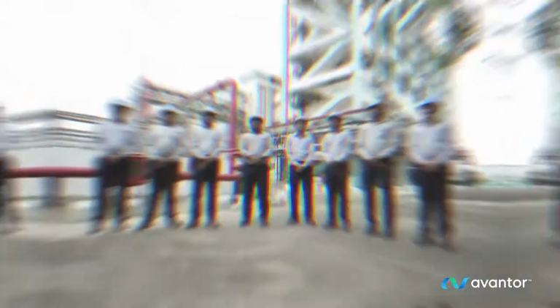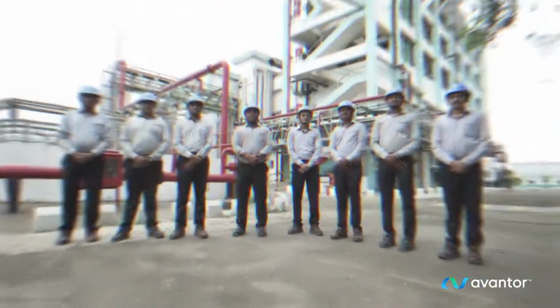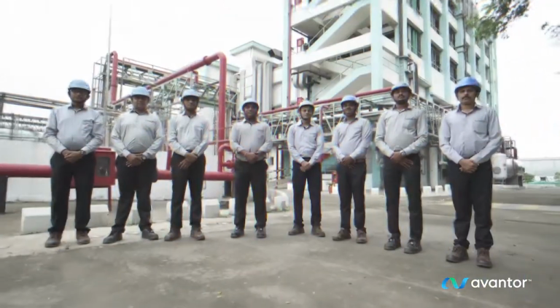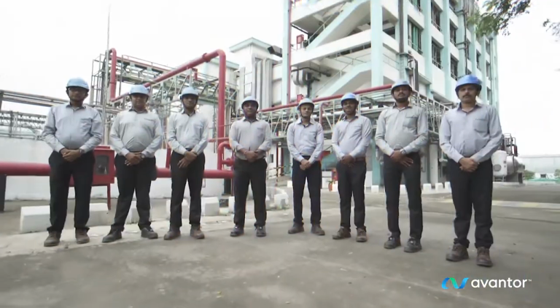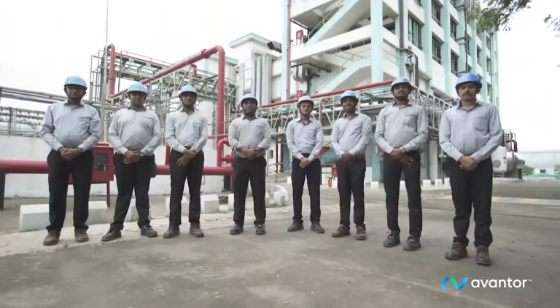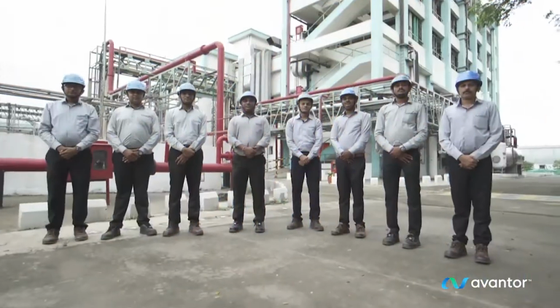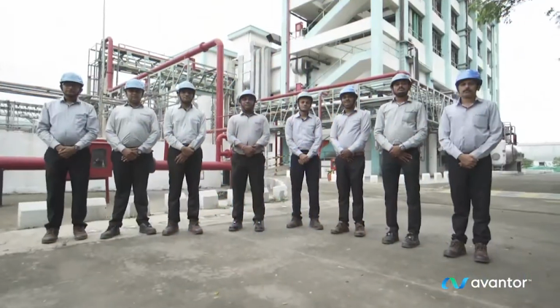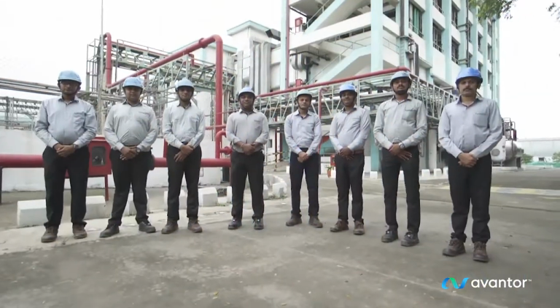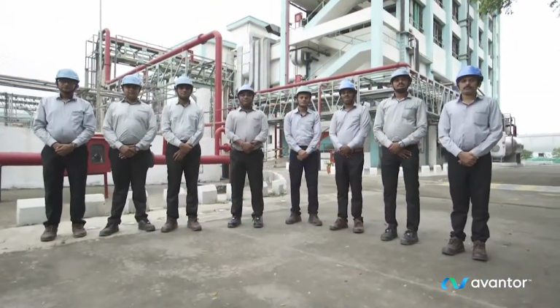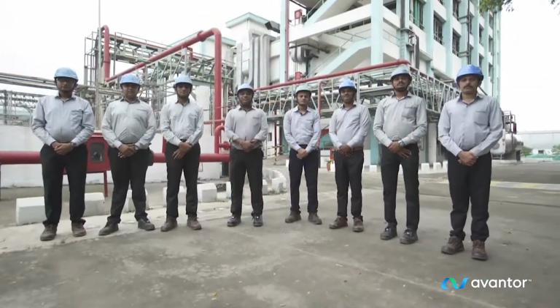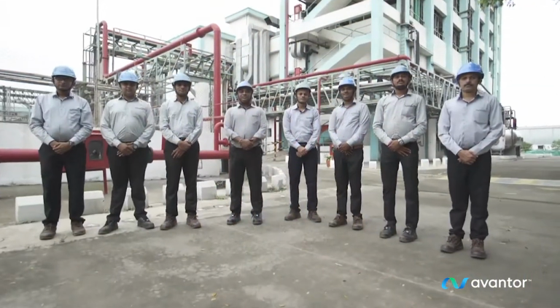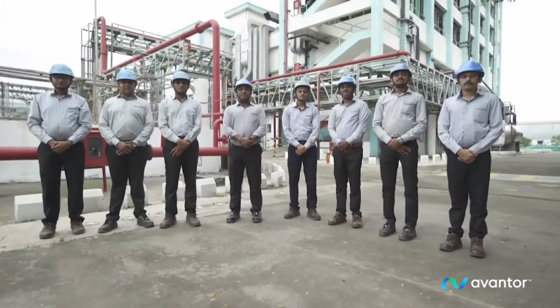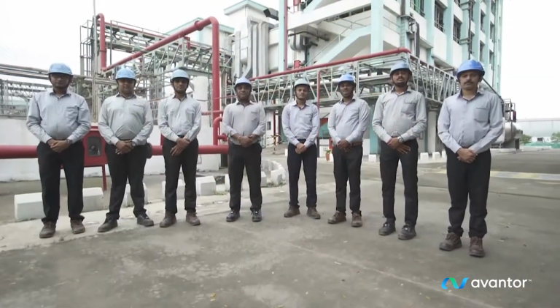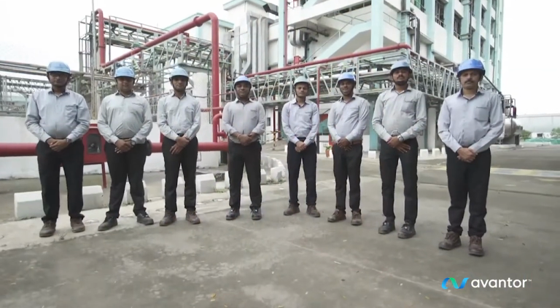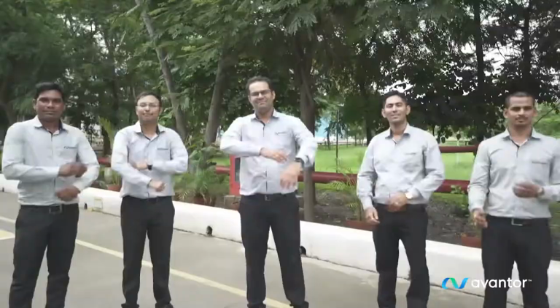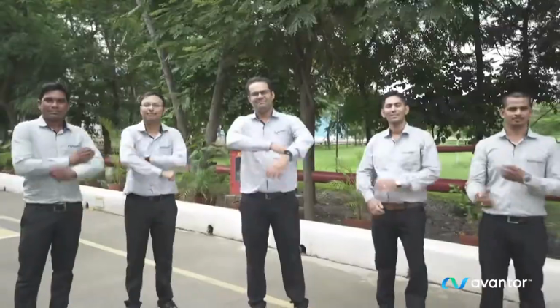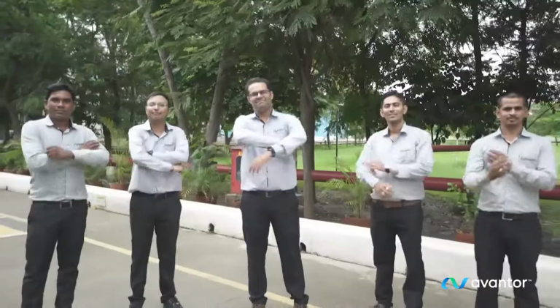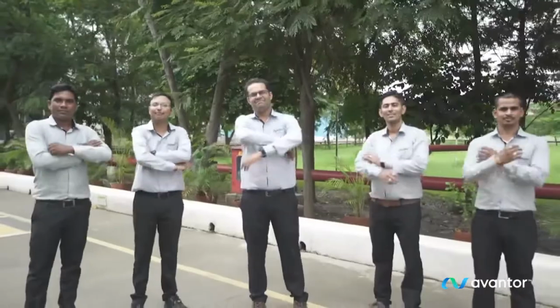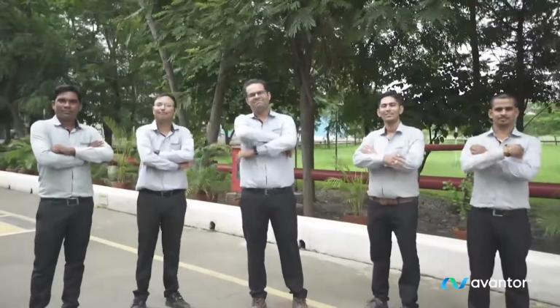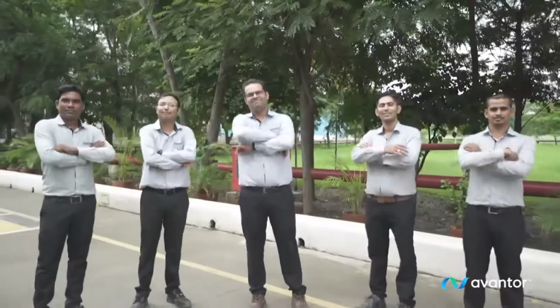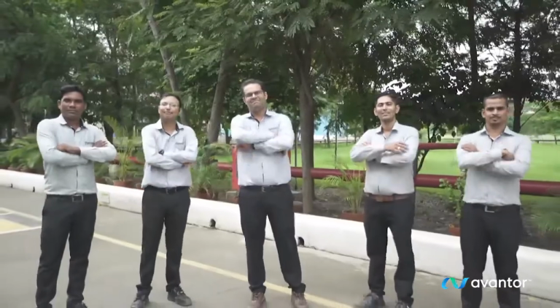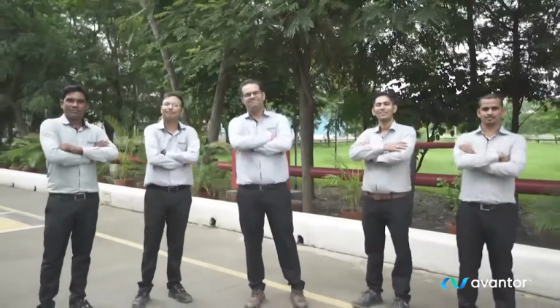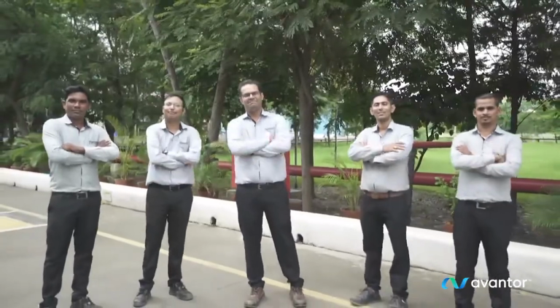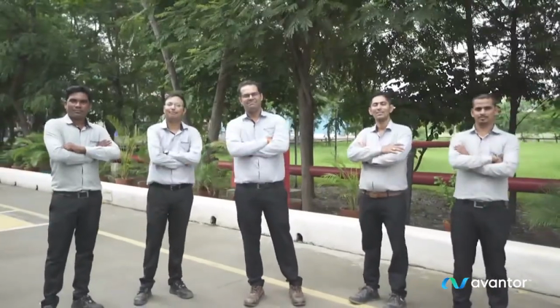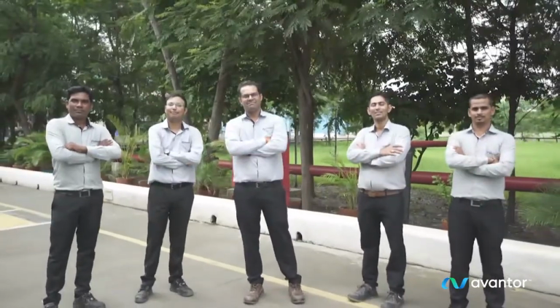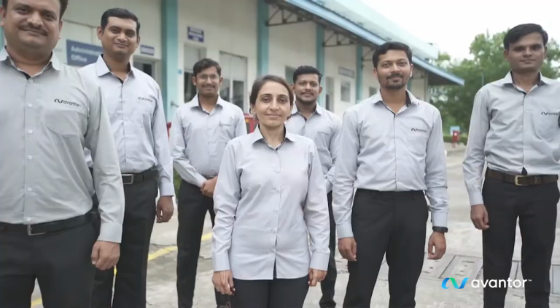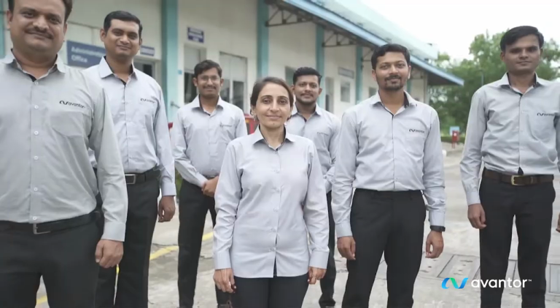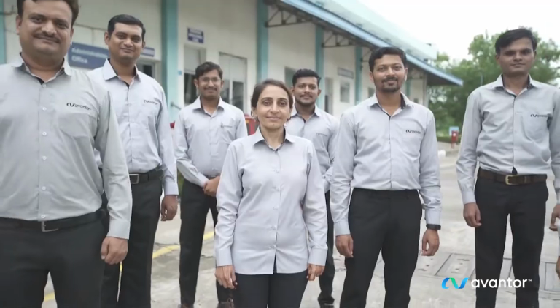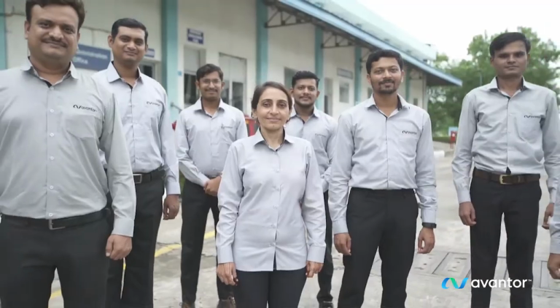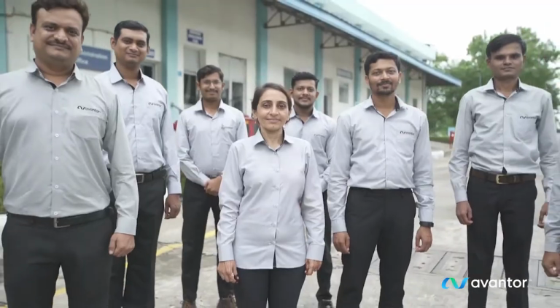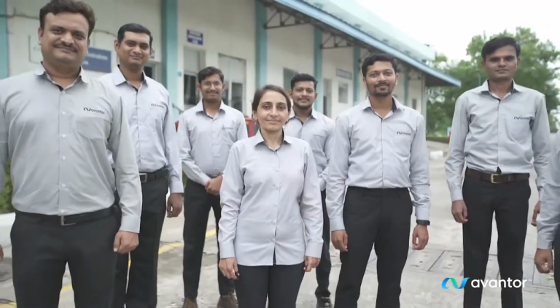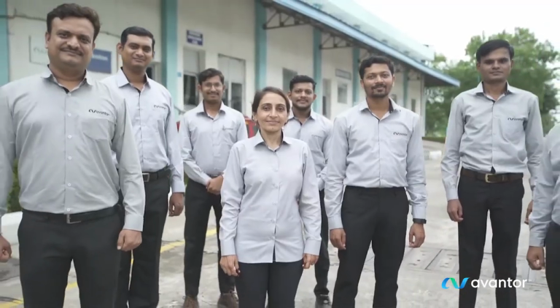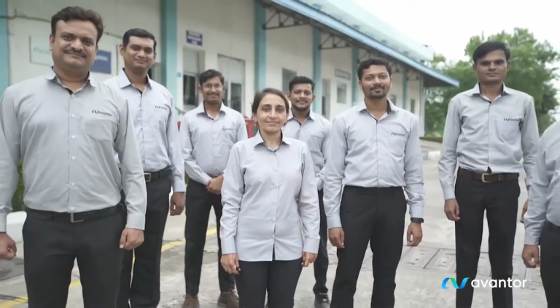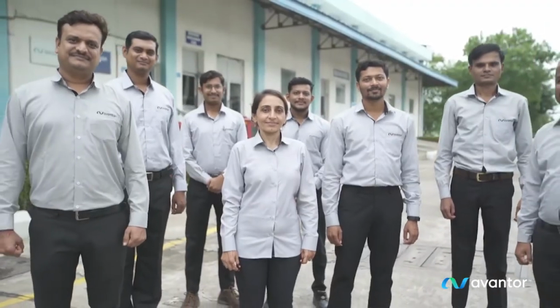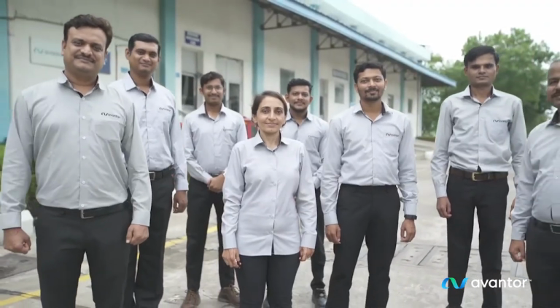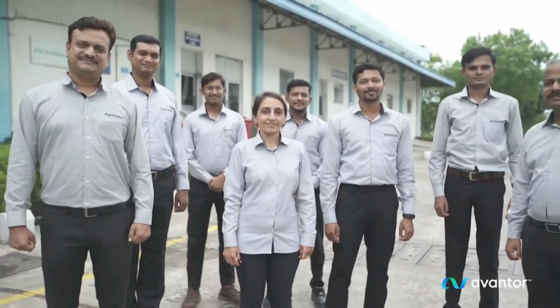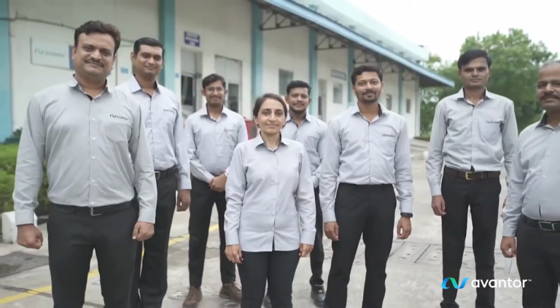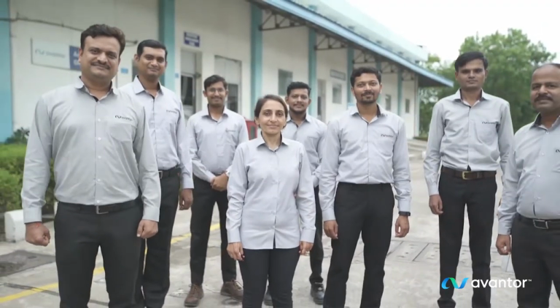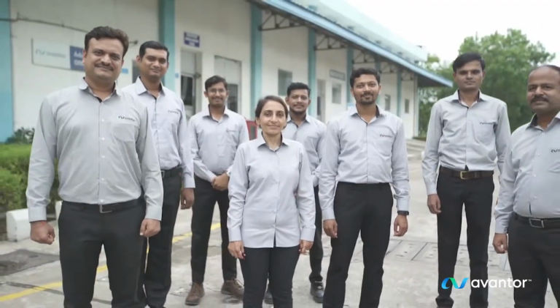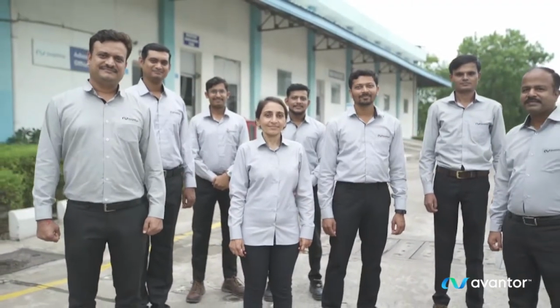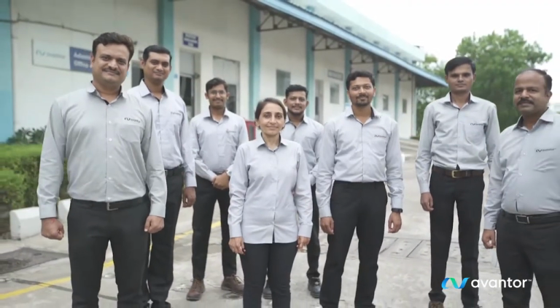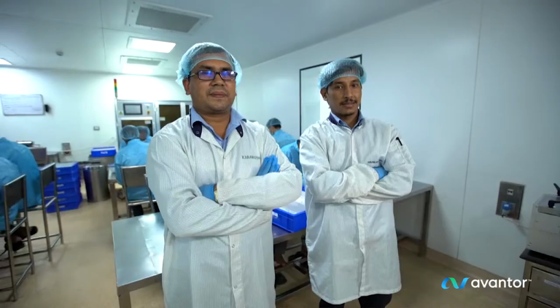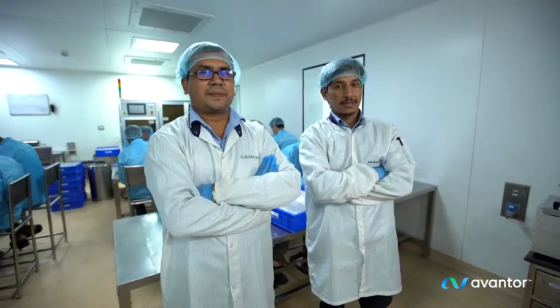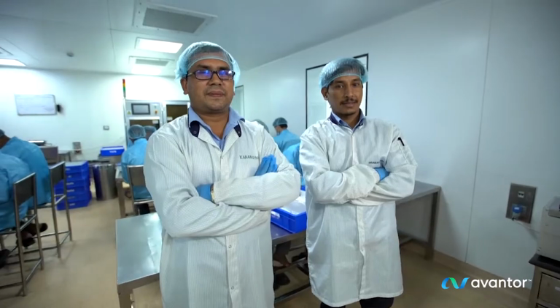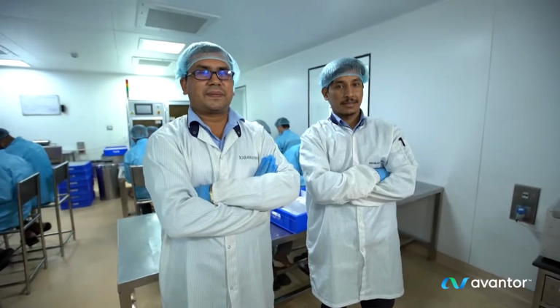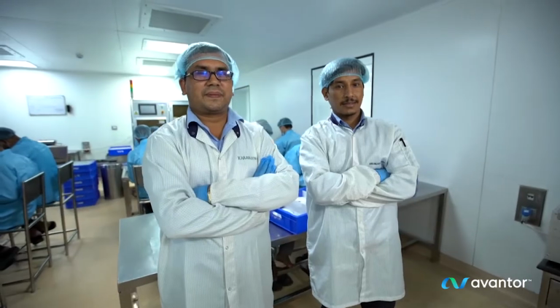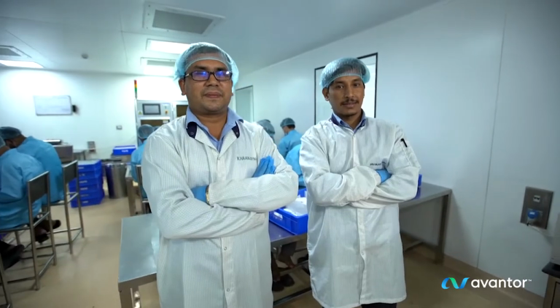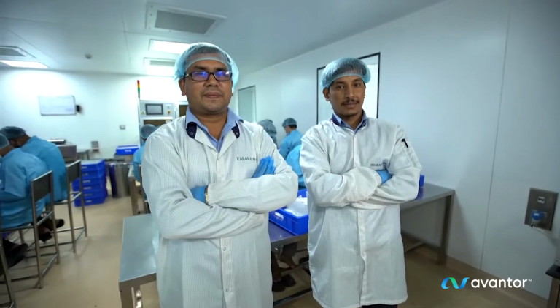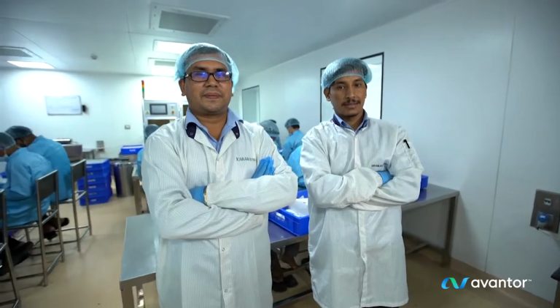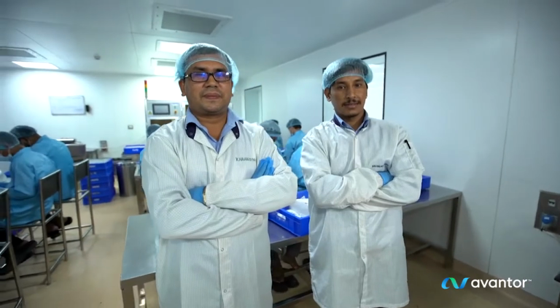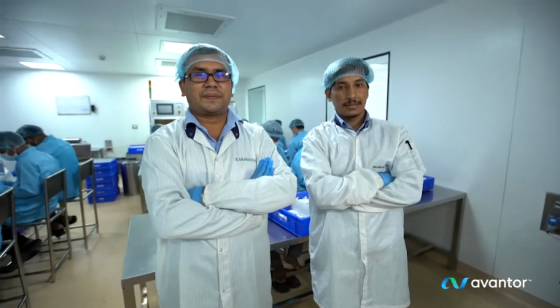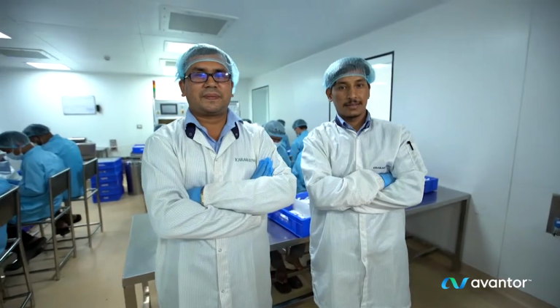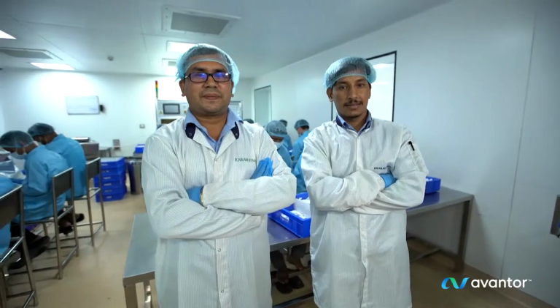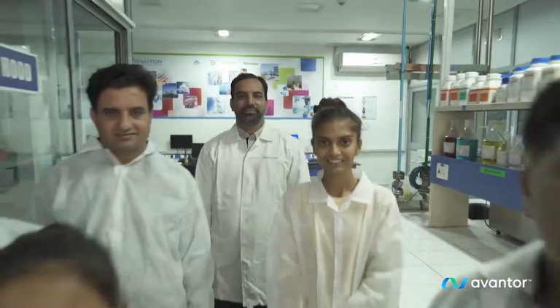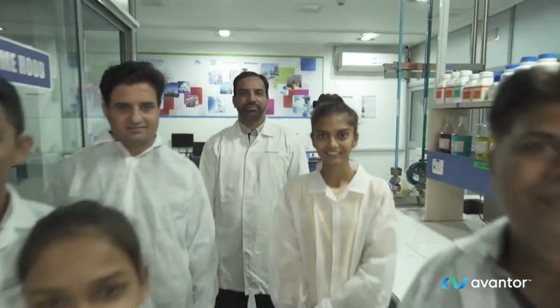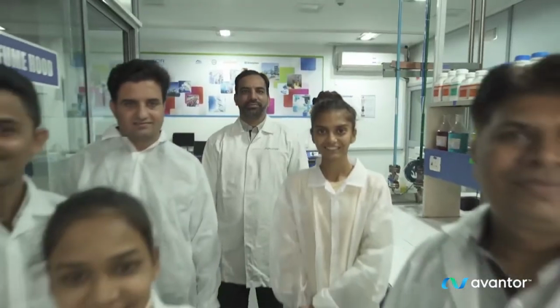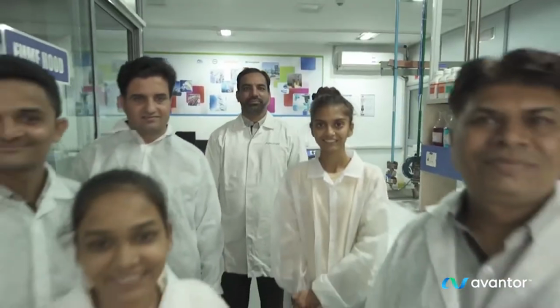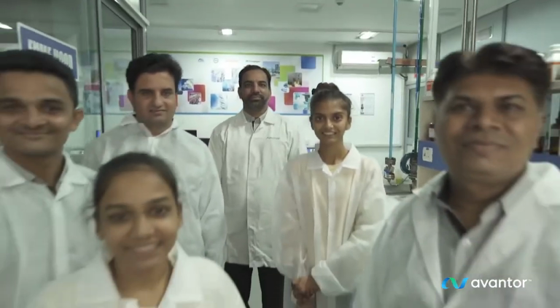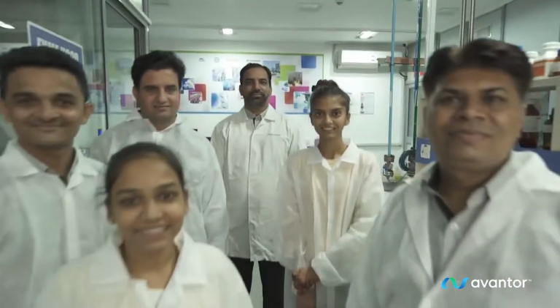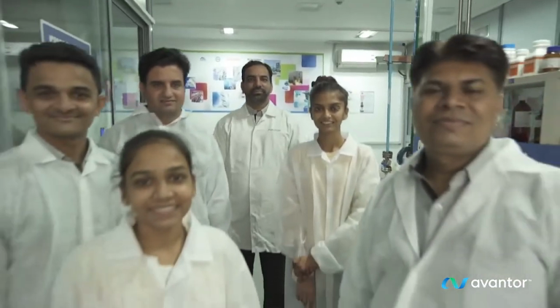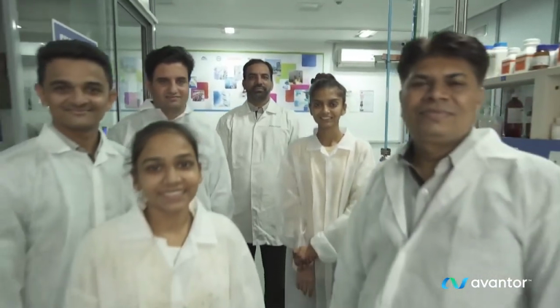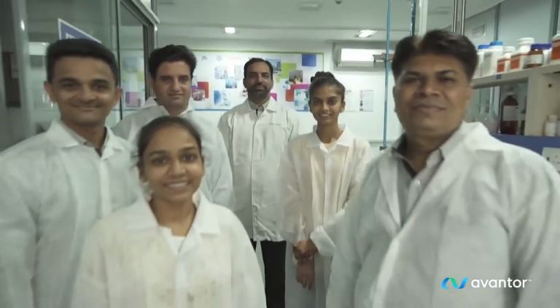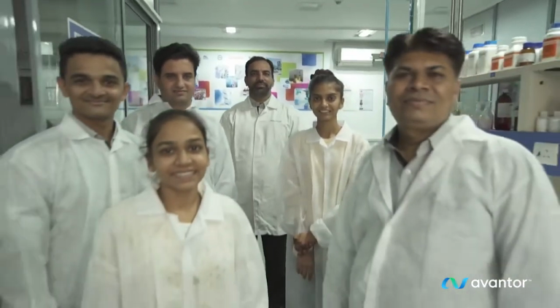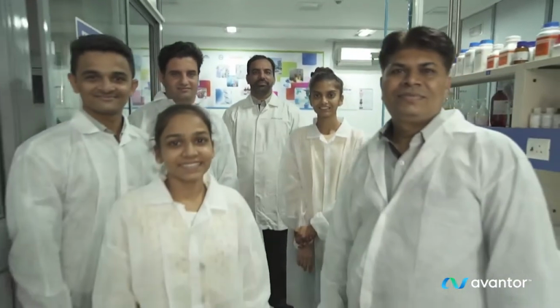We innovate, collaborate, connect, and inspire. At Avantor, we set science in motion to create a better world.